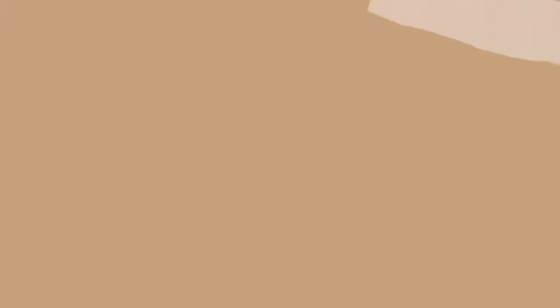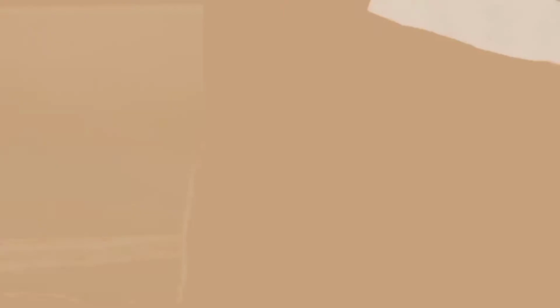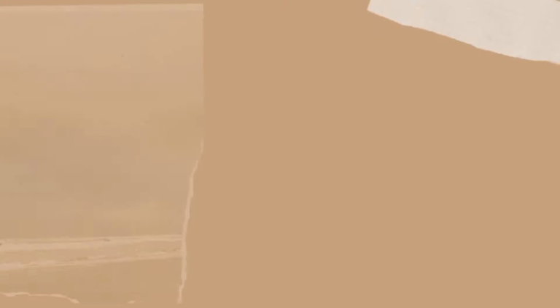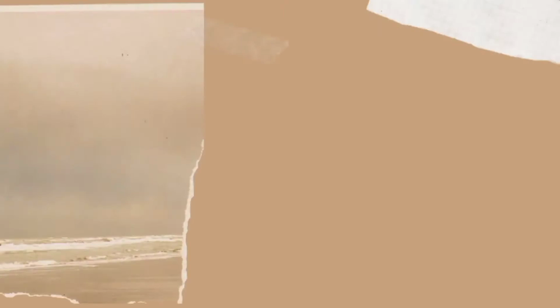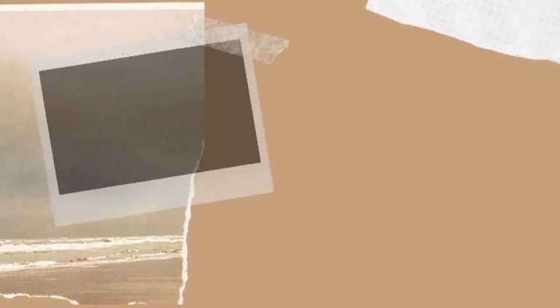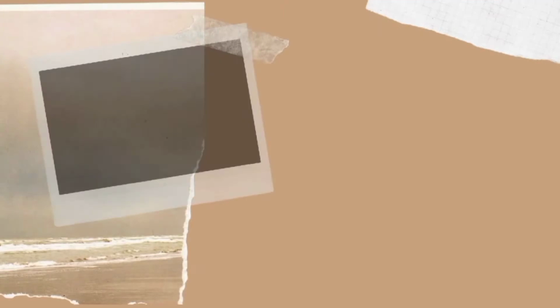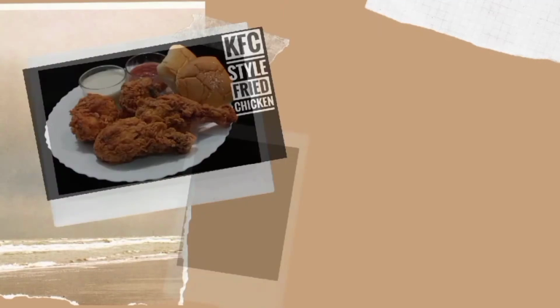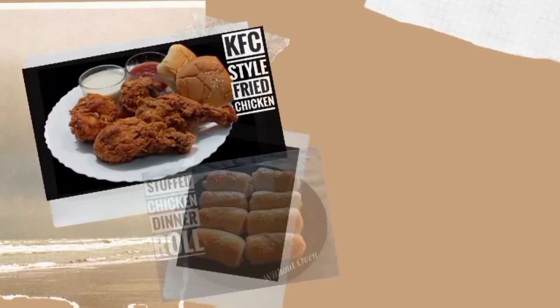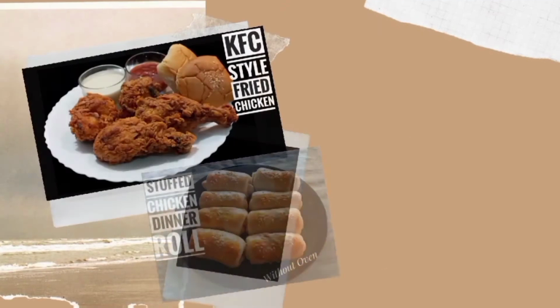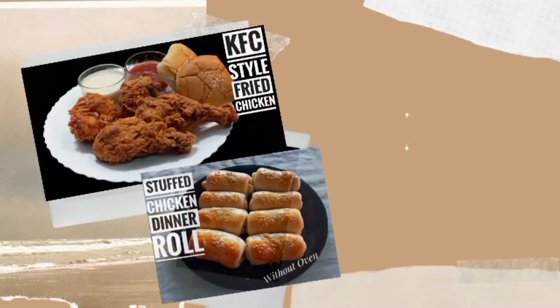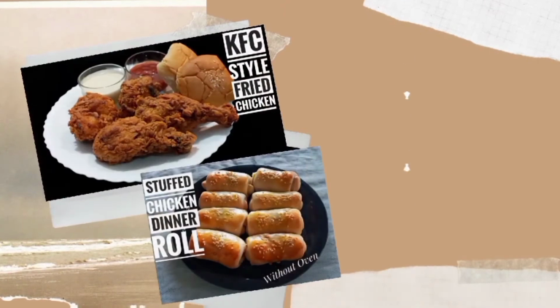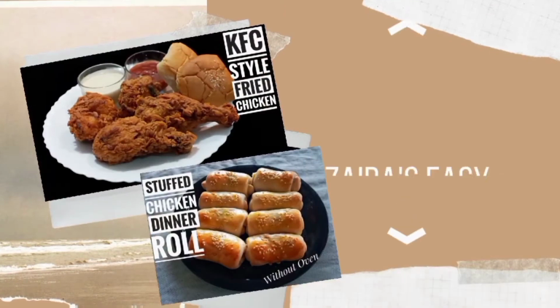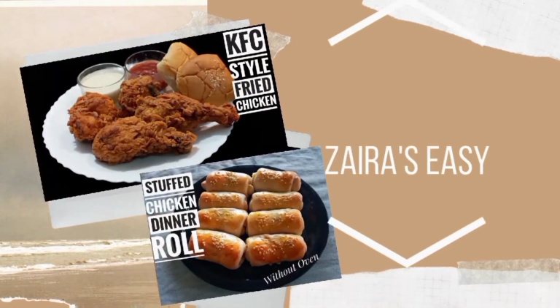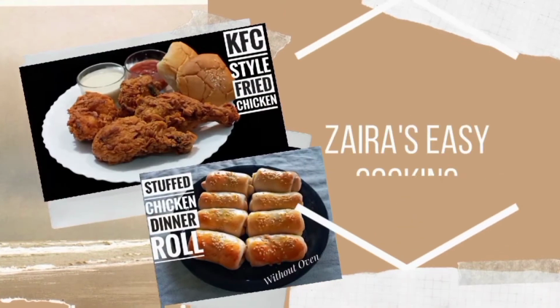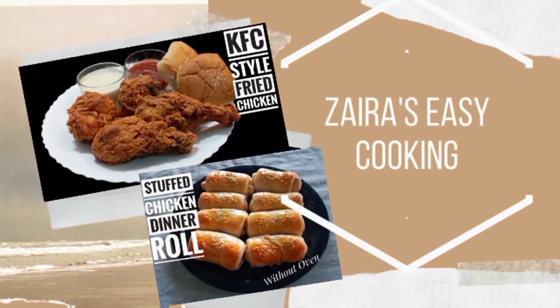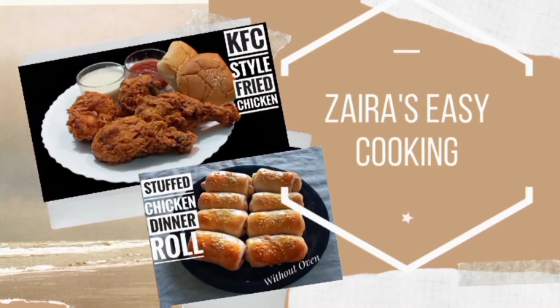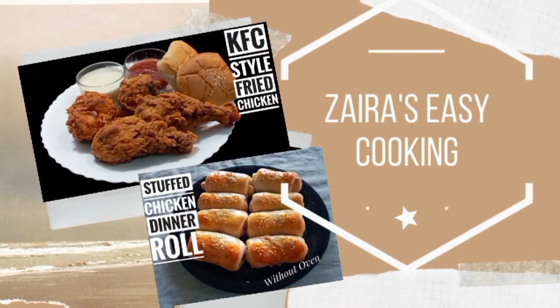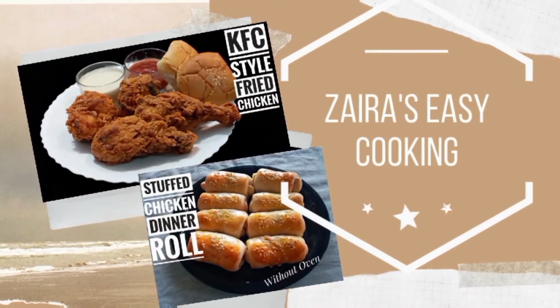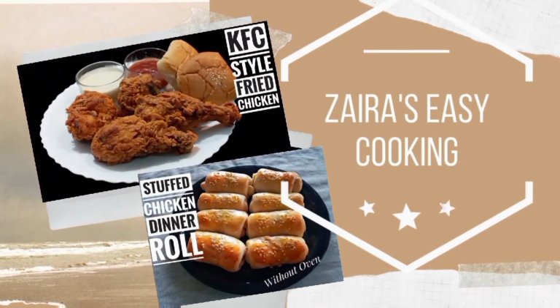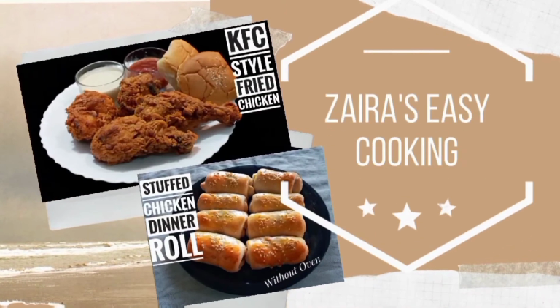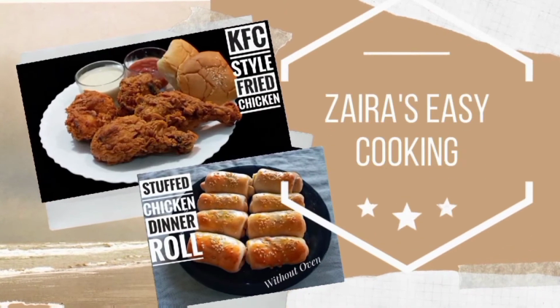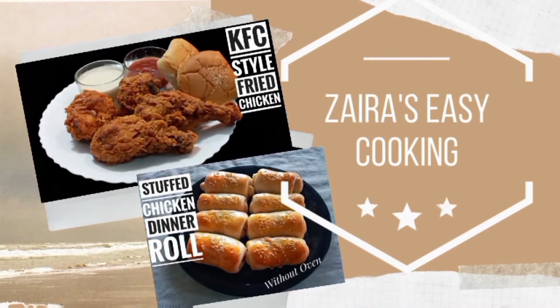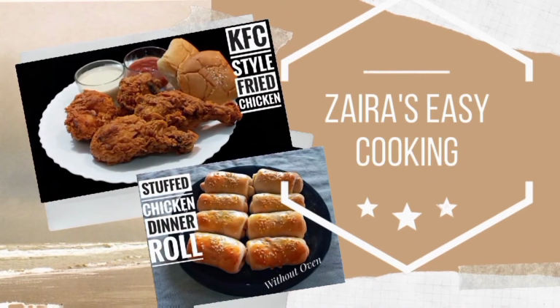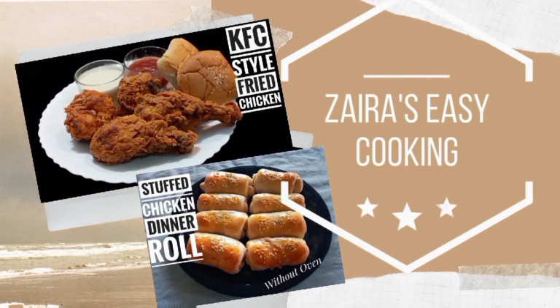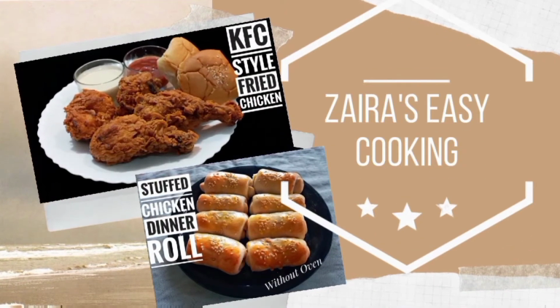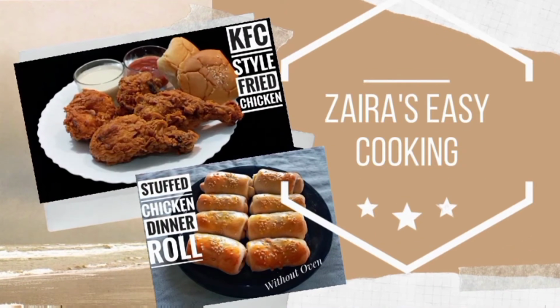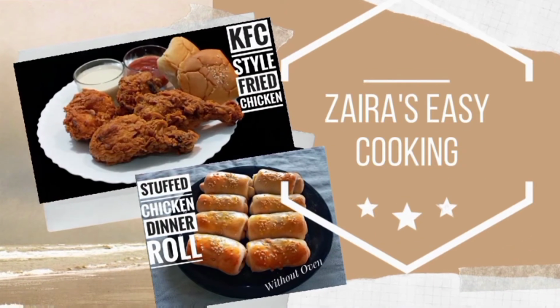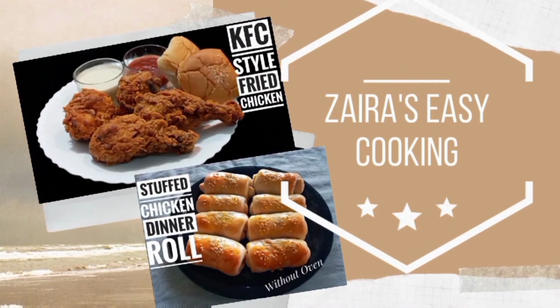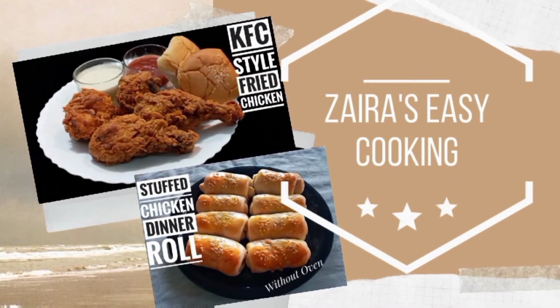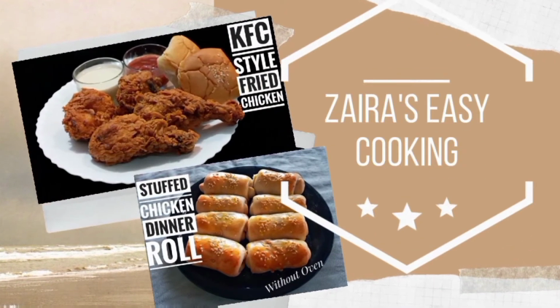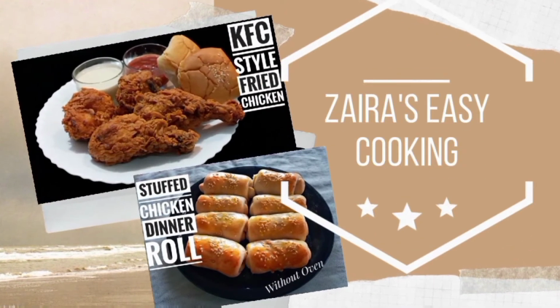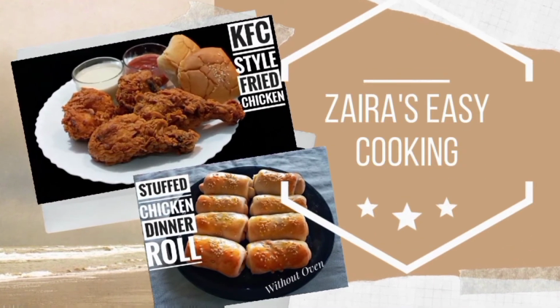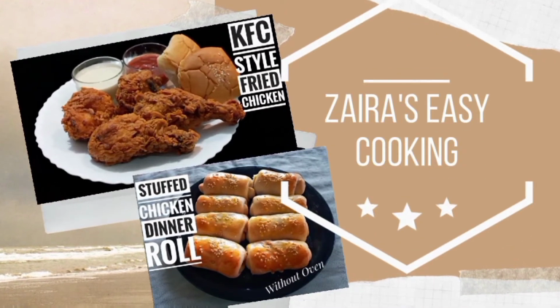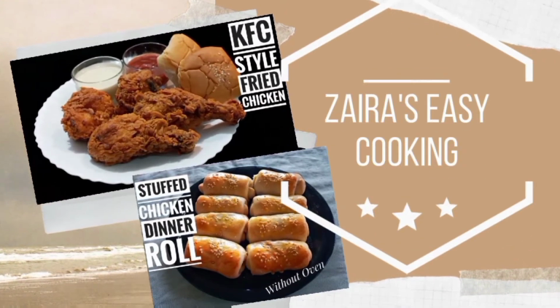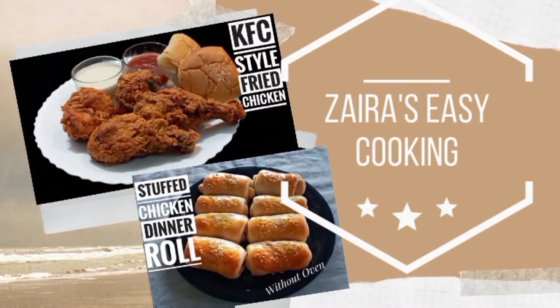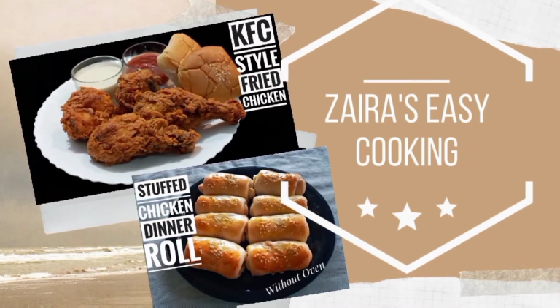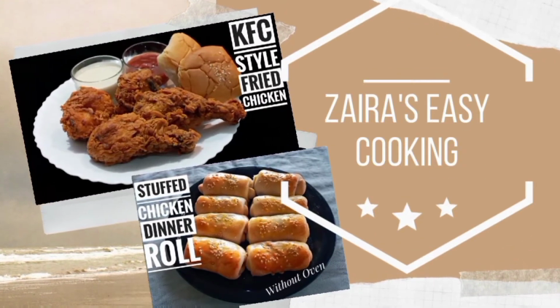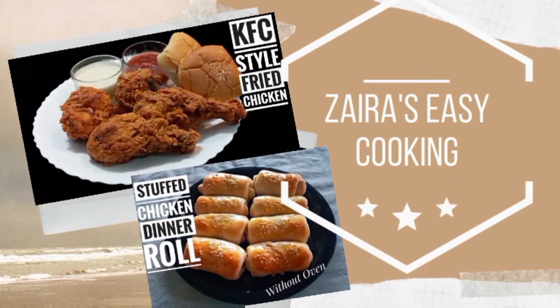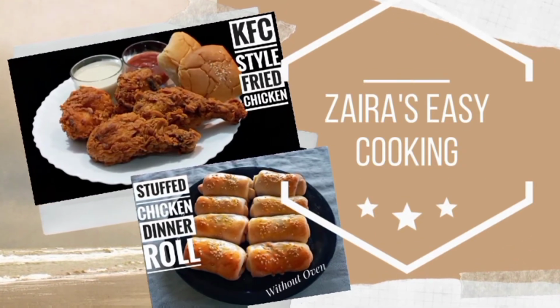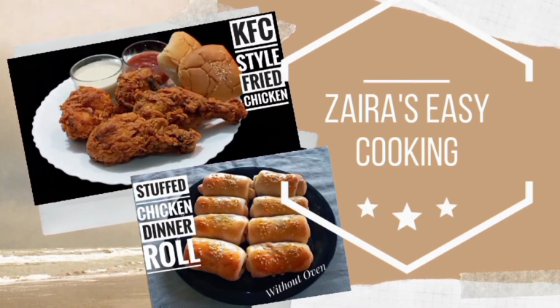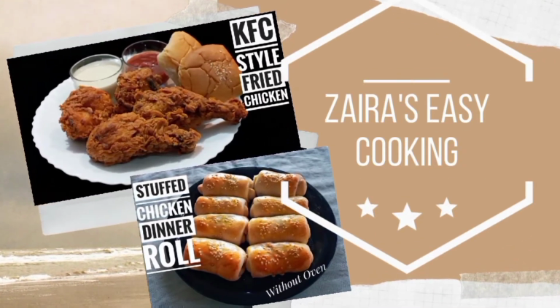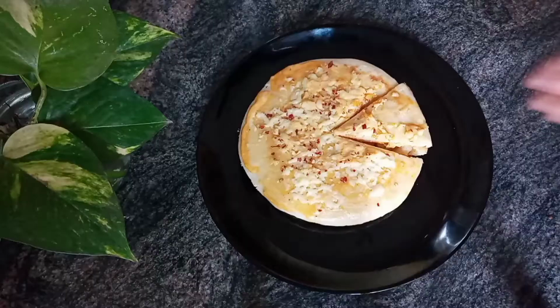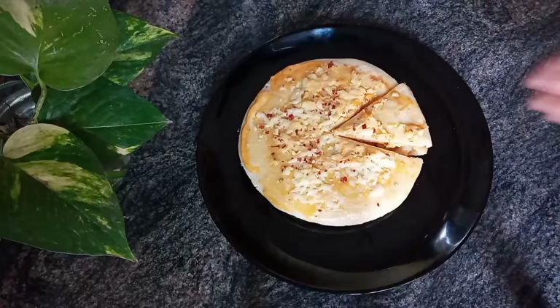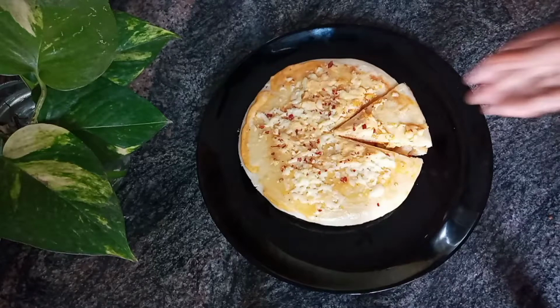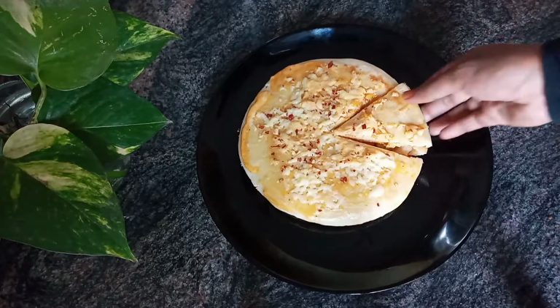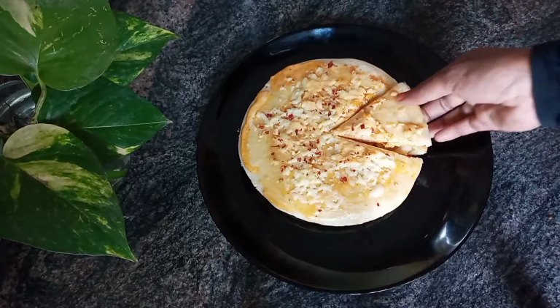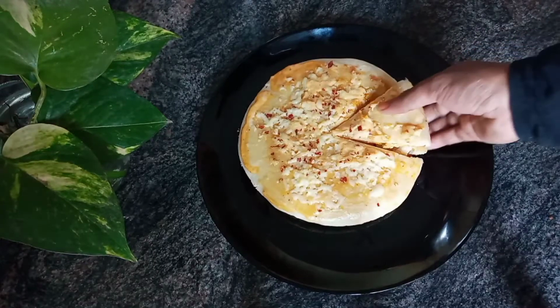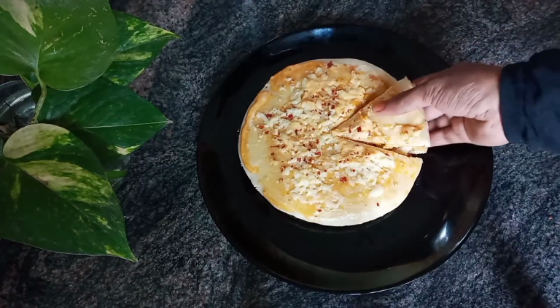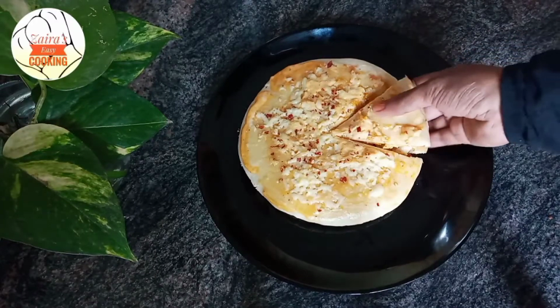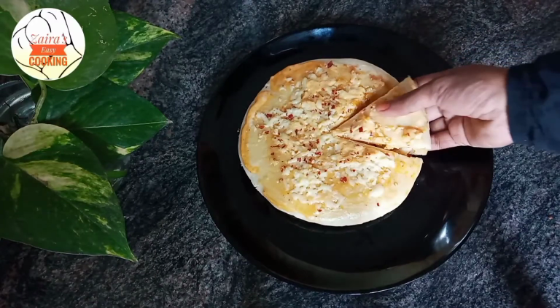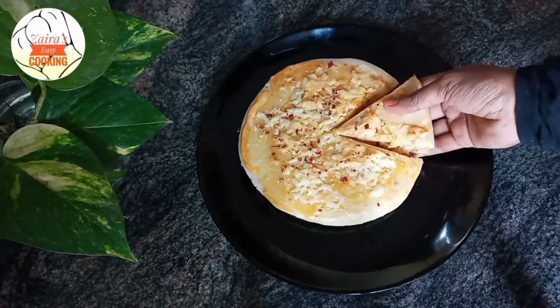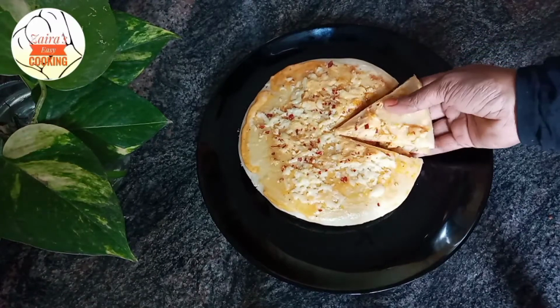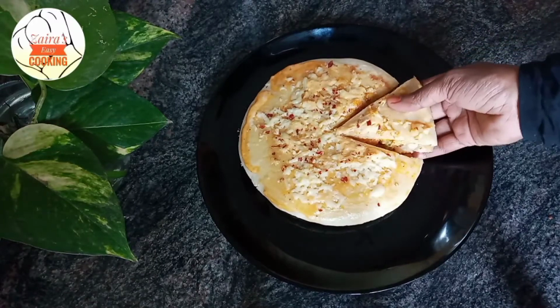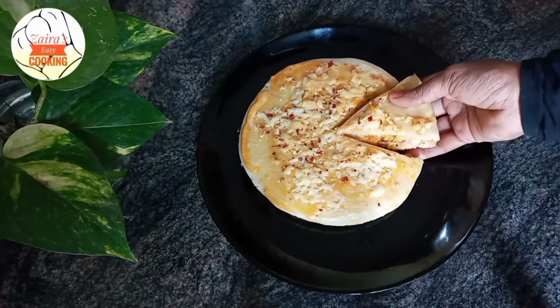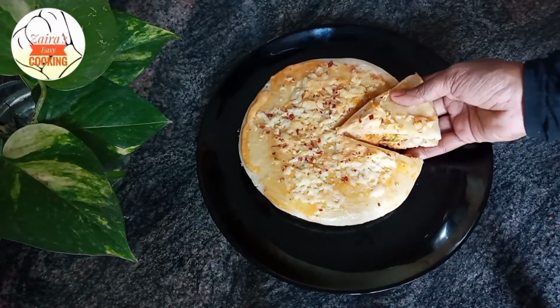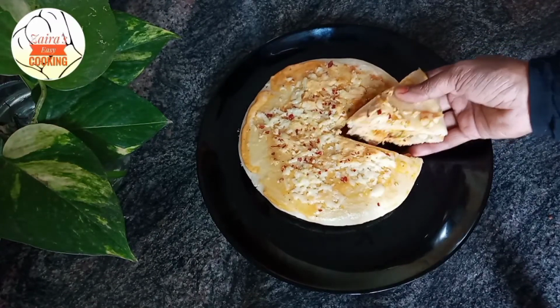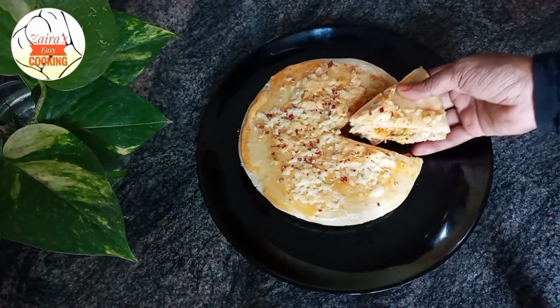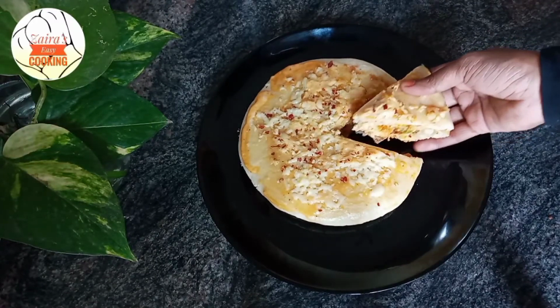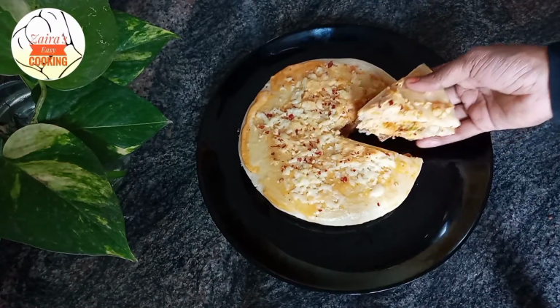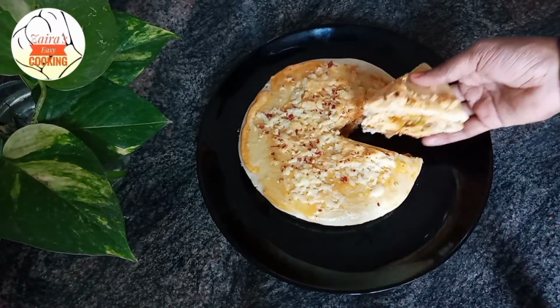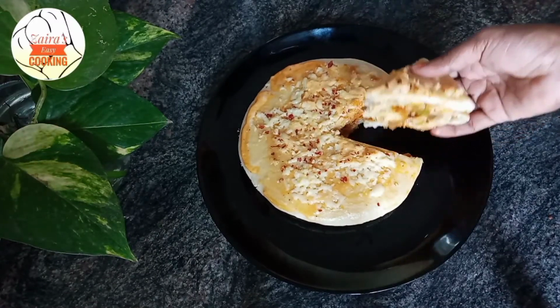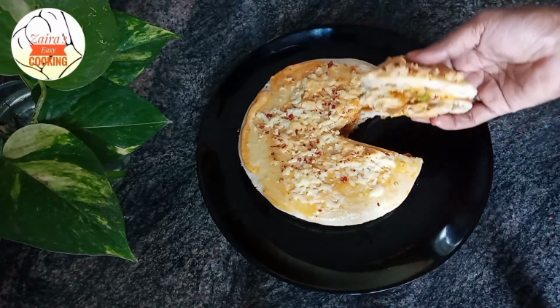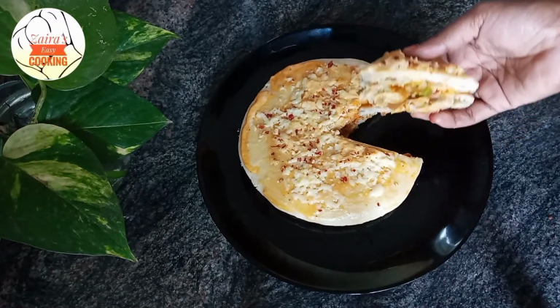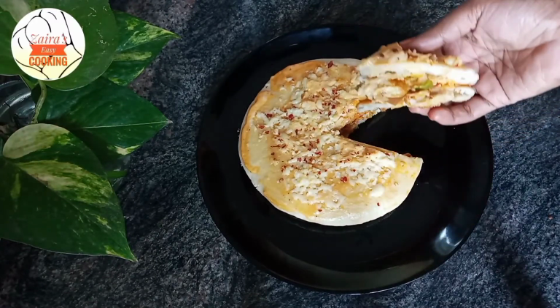Hi friends, welcome back to Zaira's EZCooking. This is a shawarma sandwich.